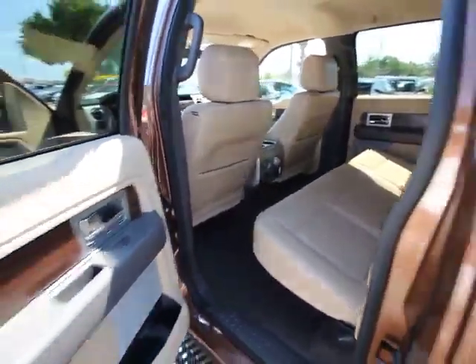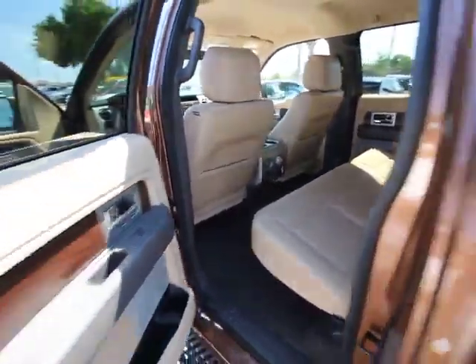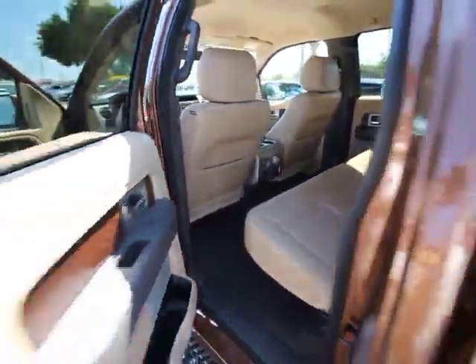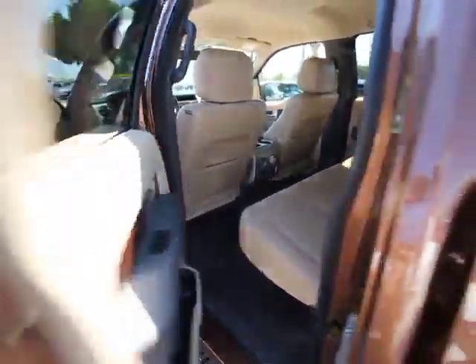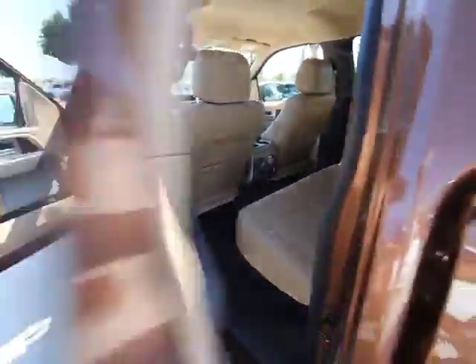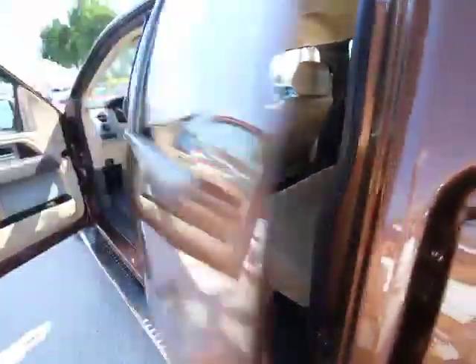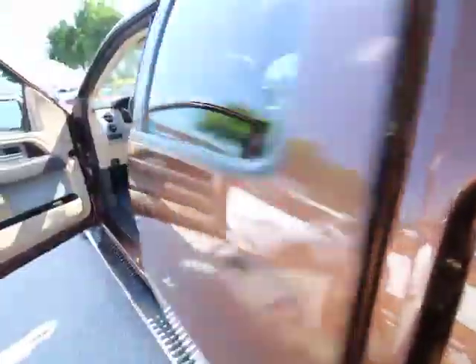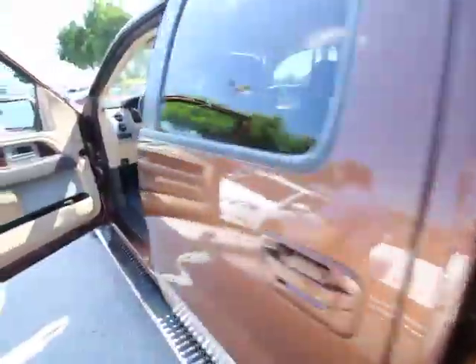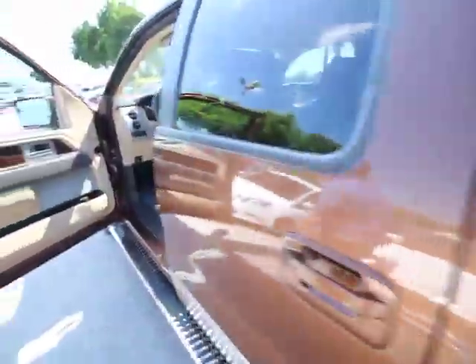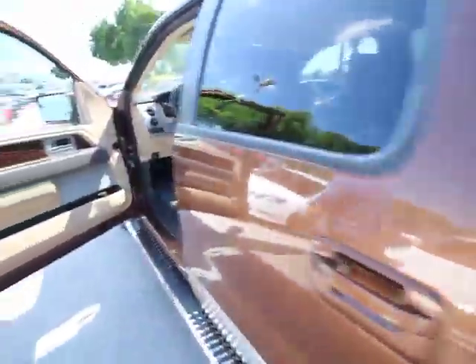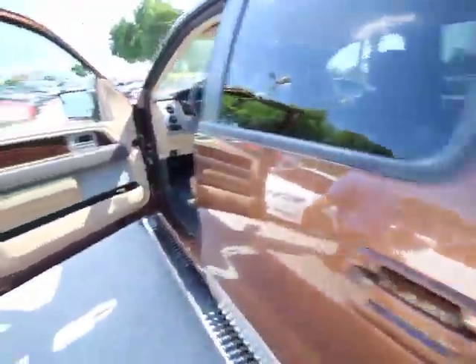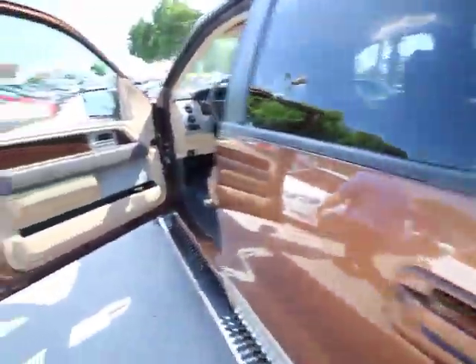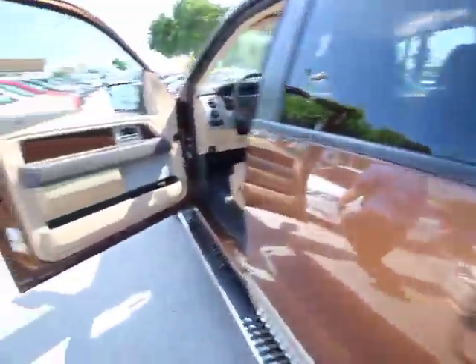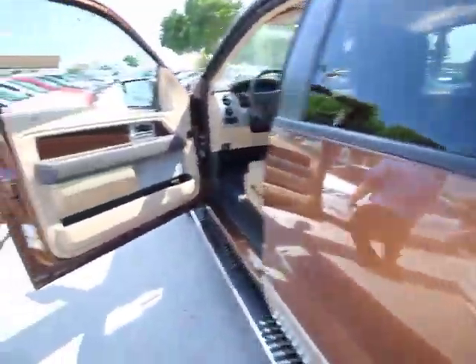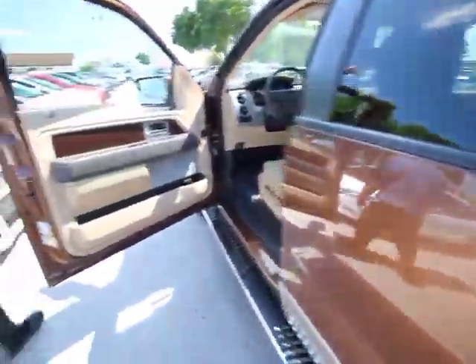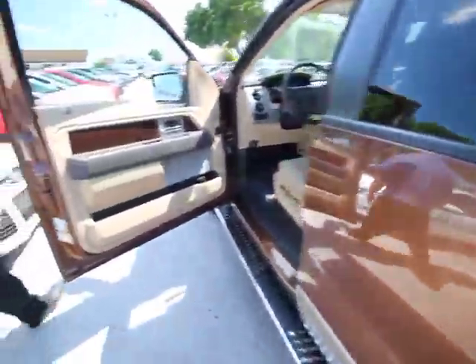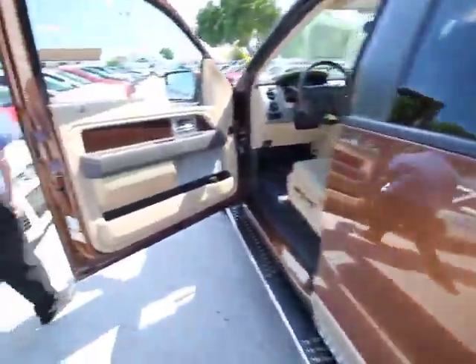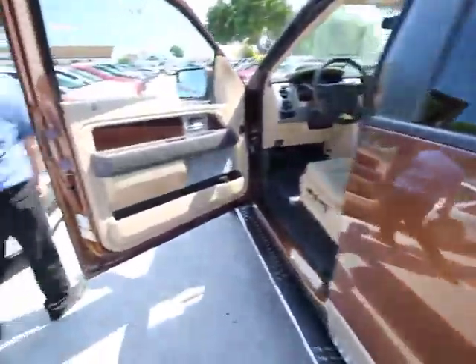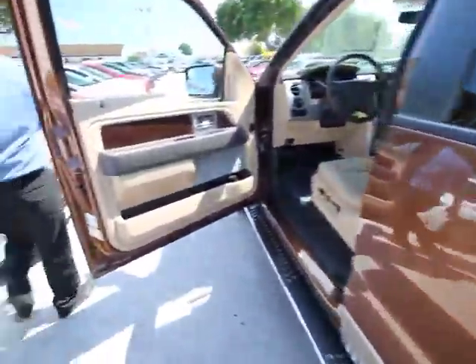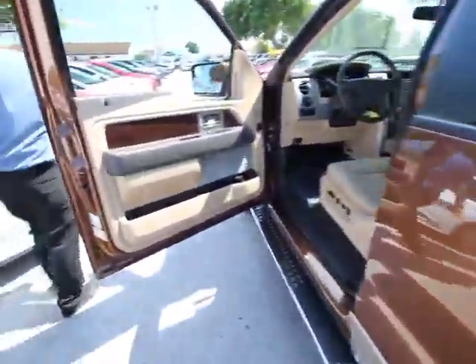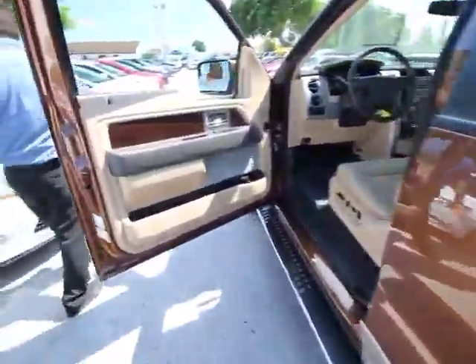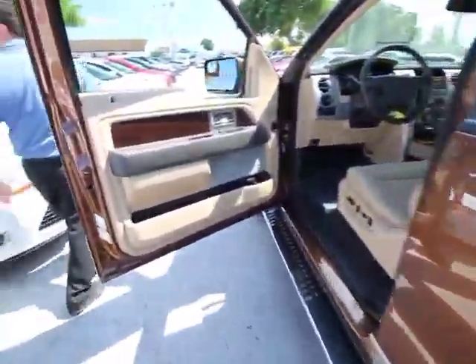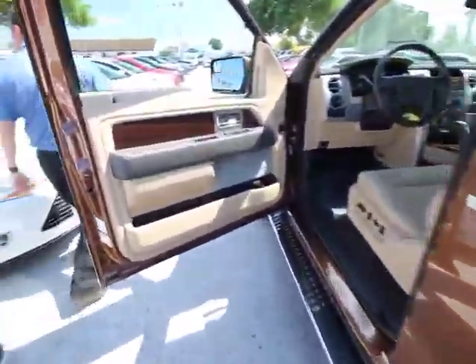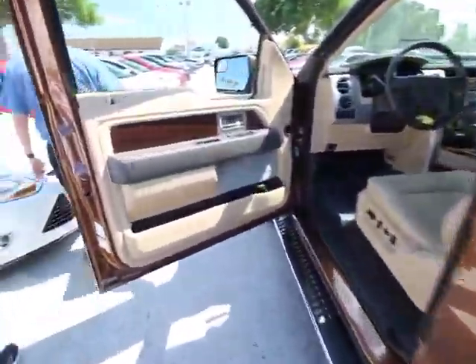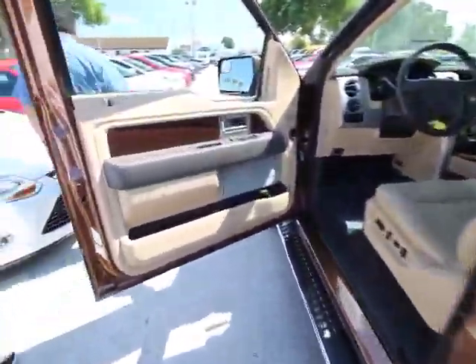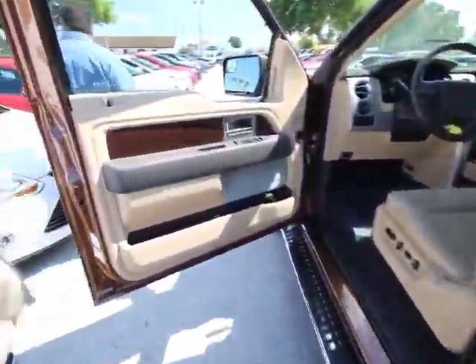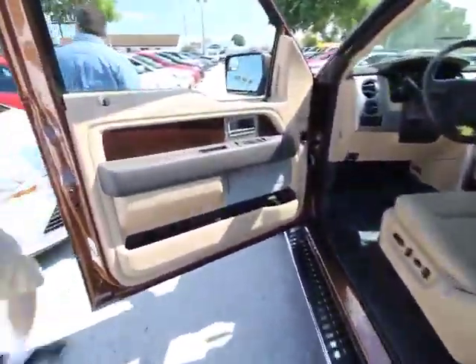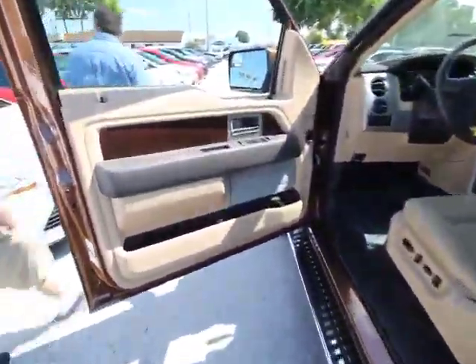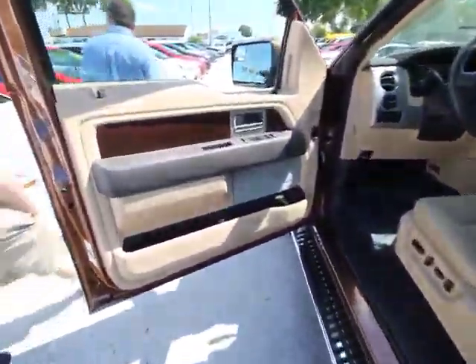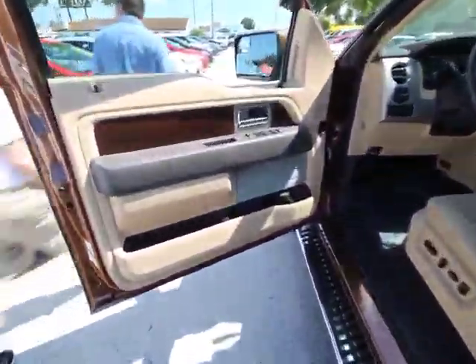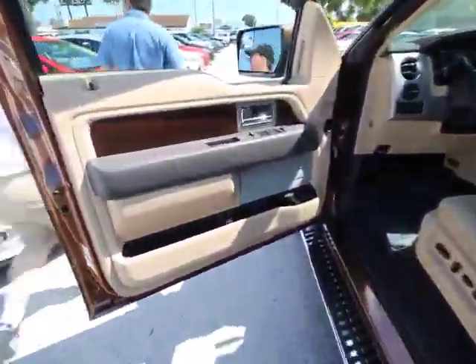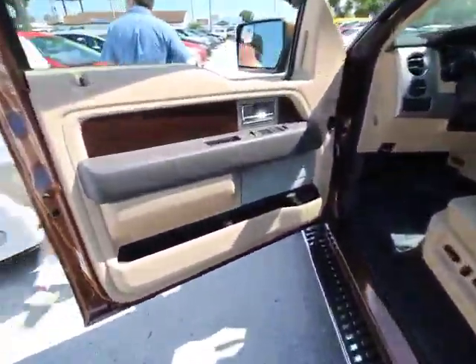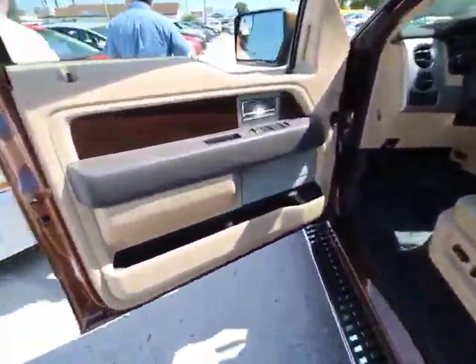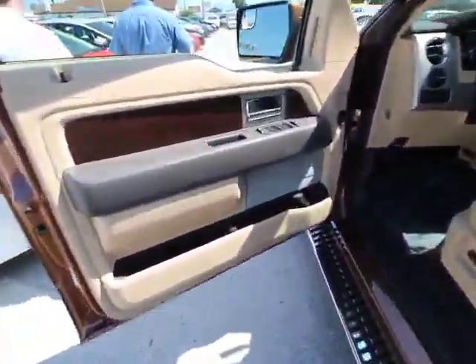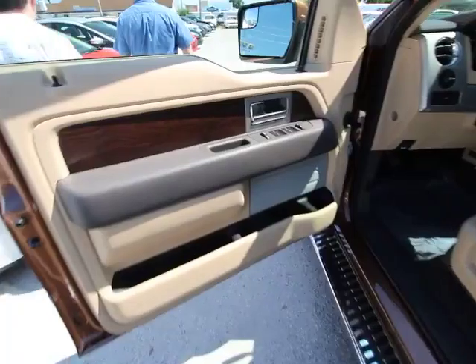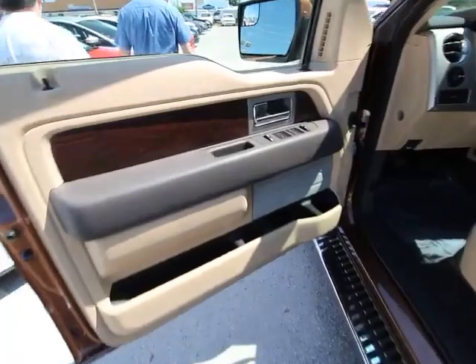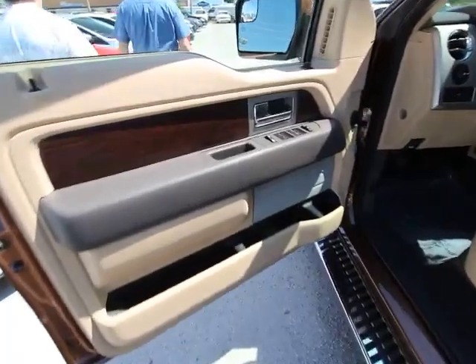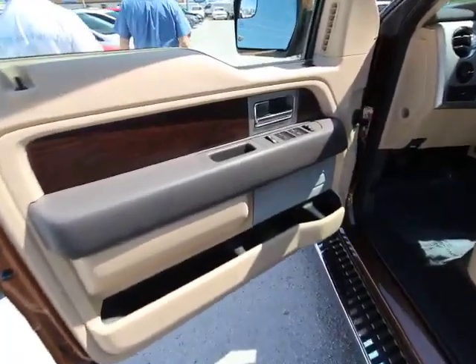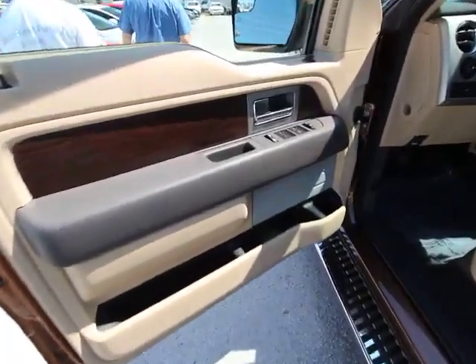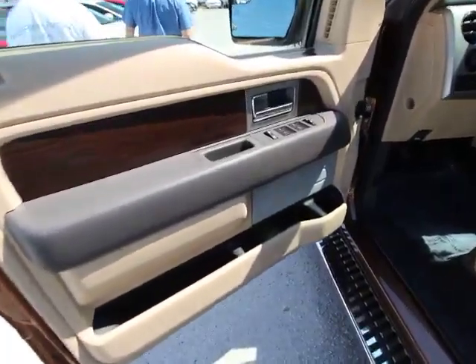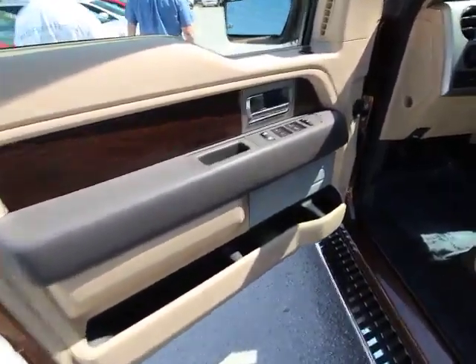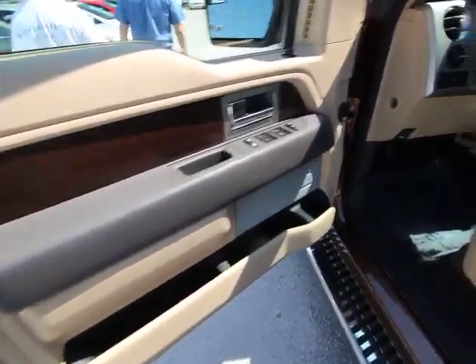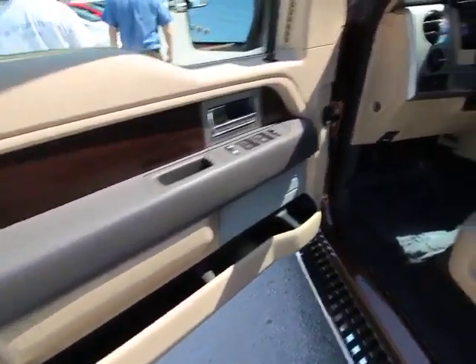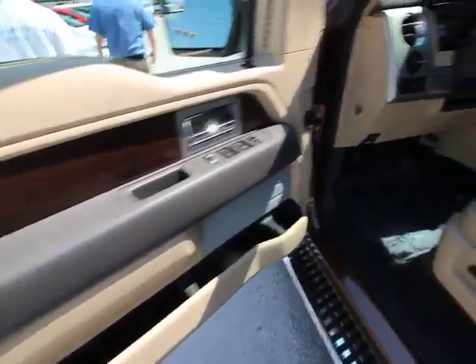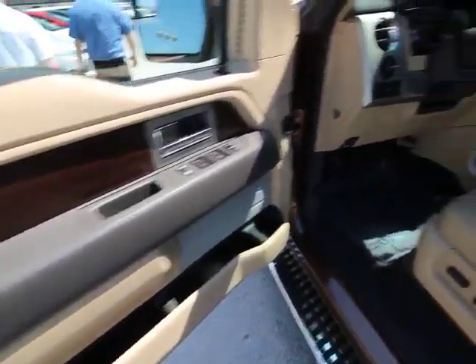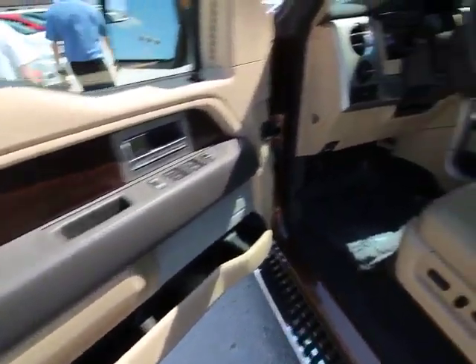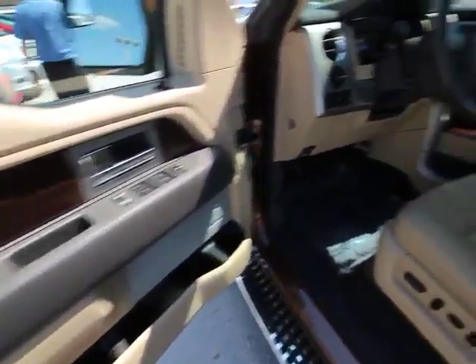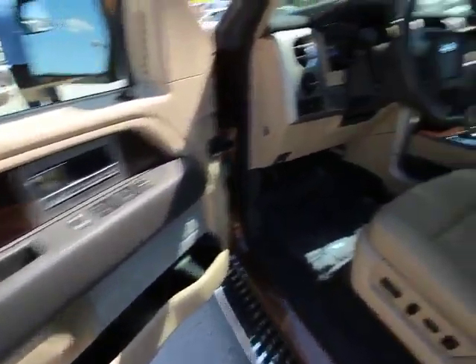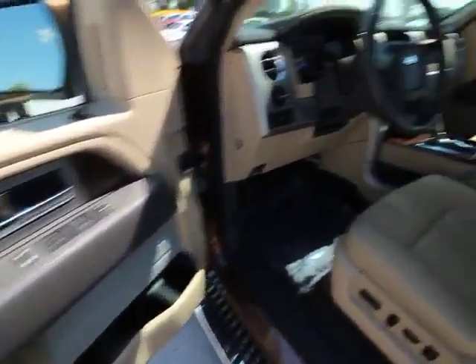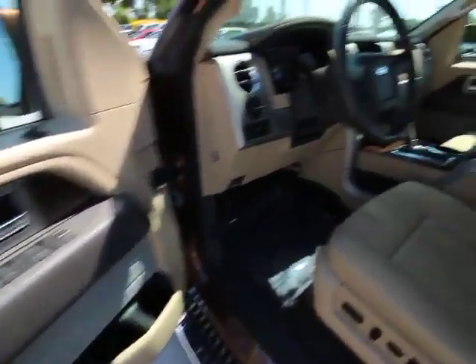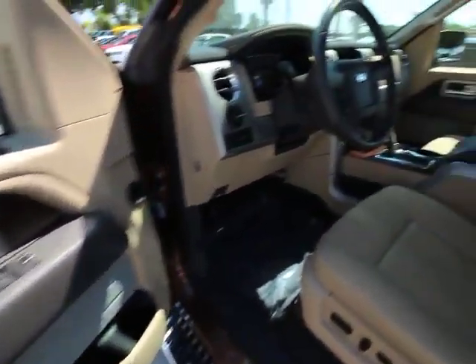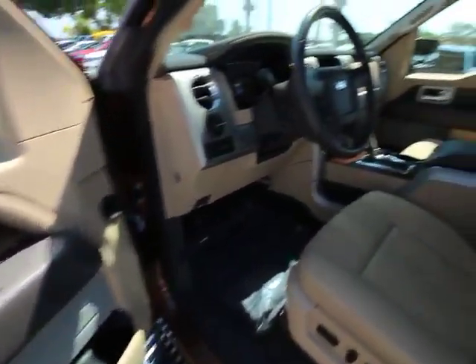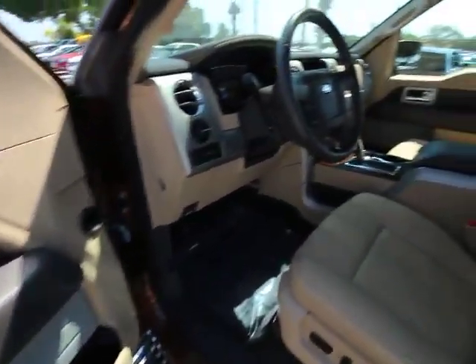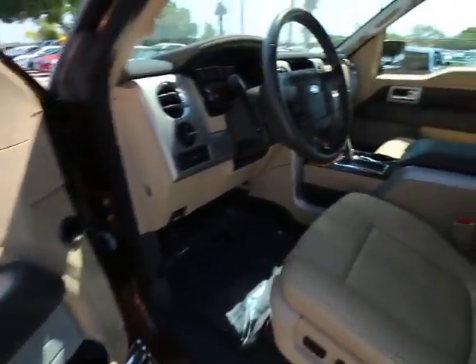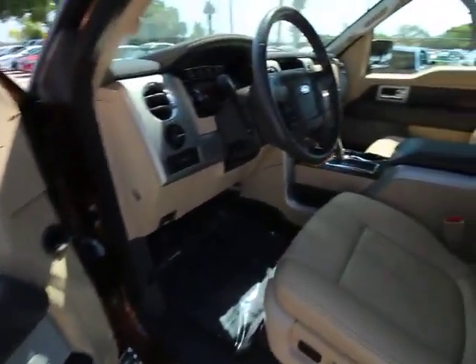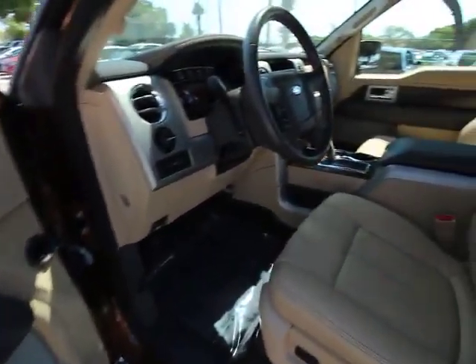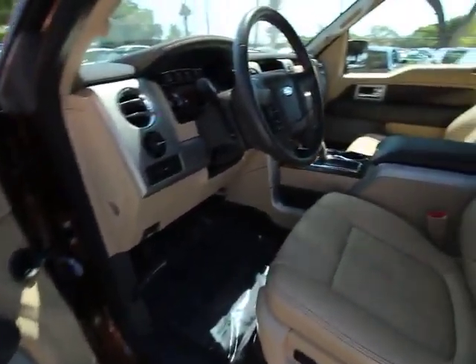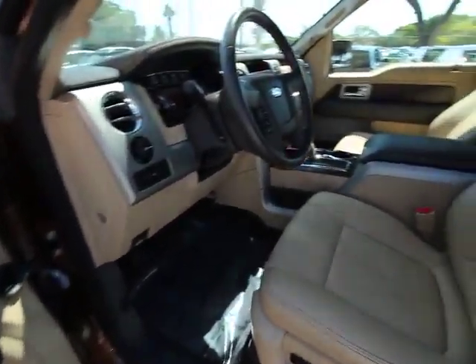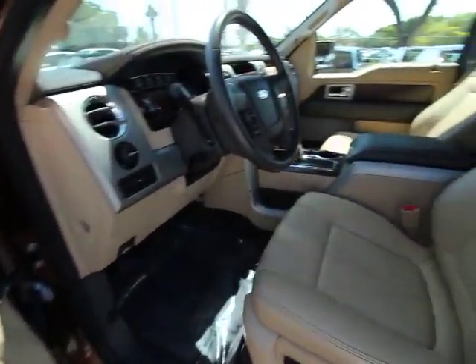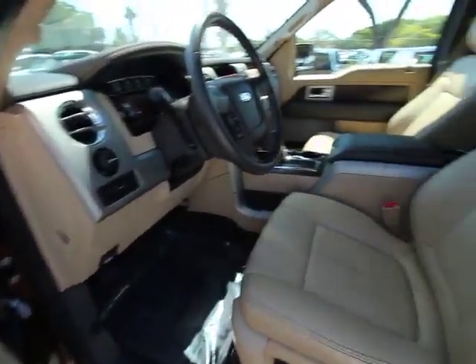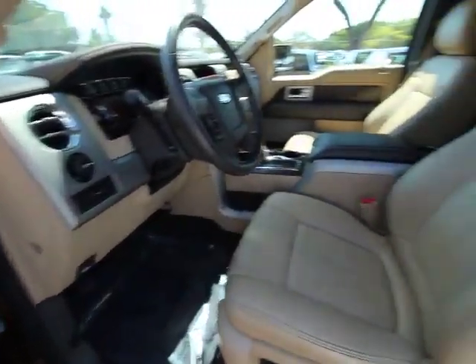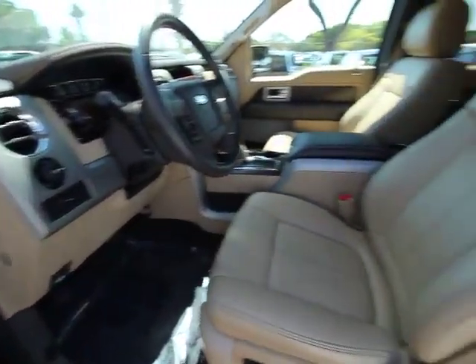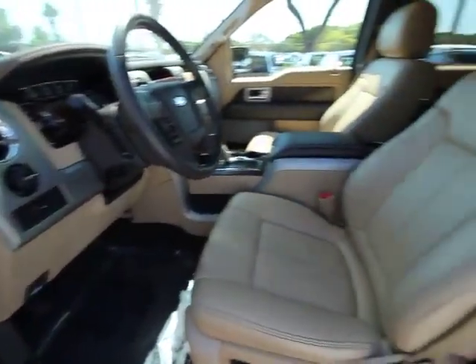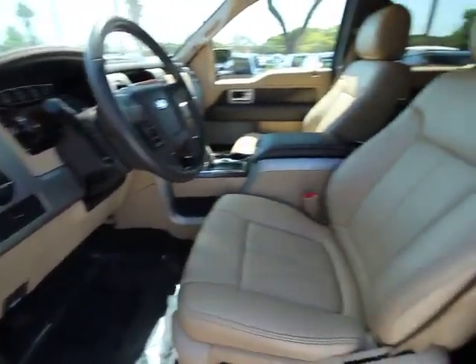Passenger vanity mirror. Four-piece floor mat set. Front wheel independent suspension. Low tire pressure warning.